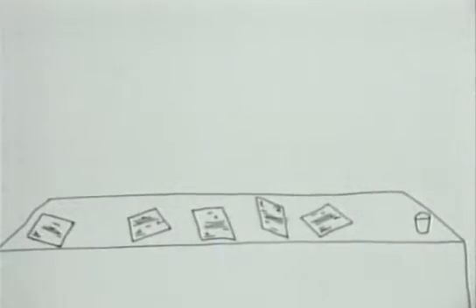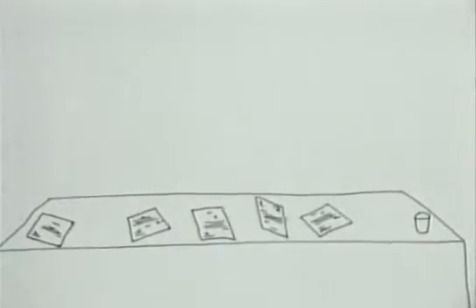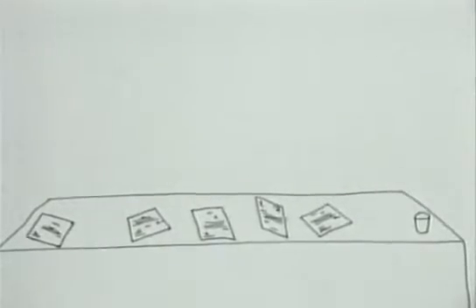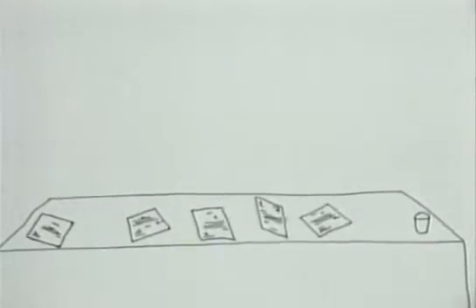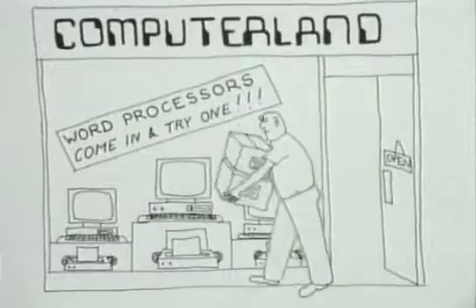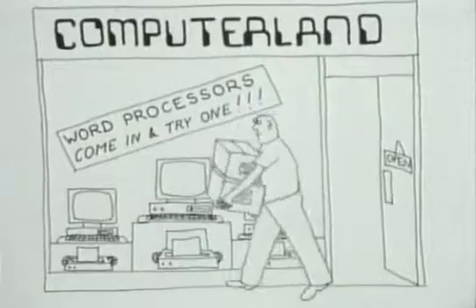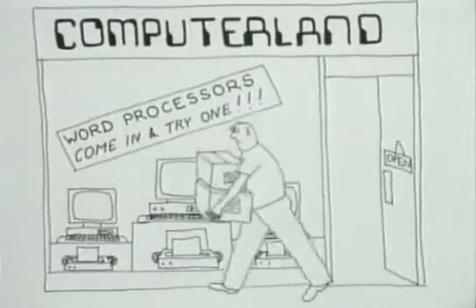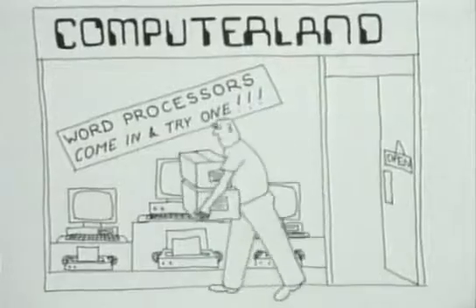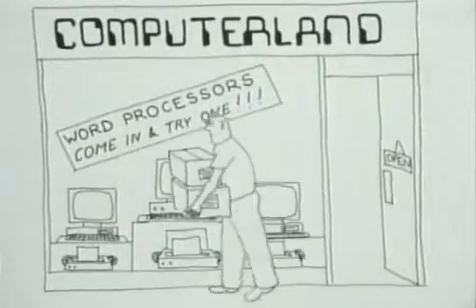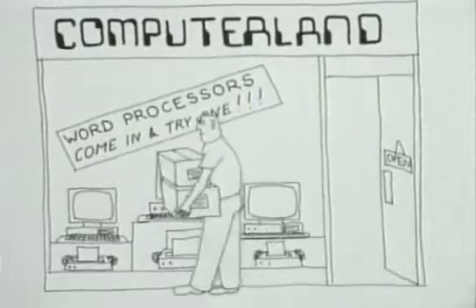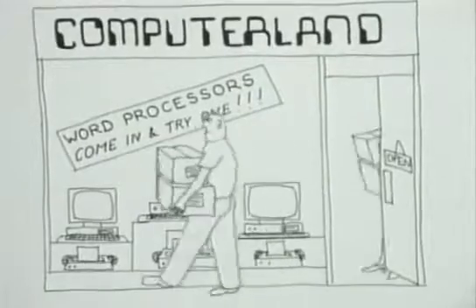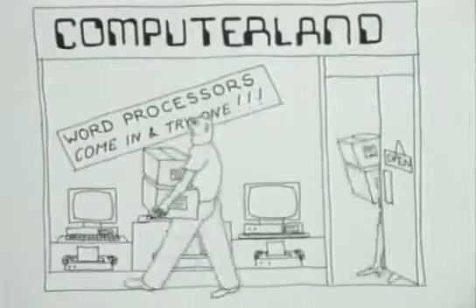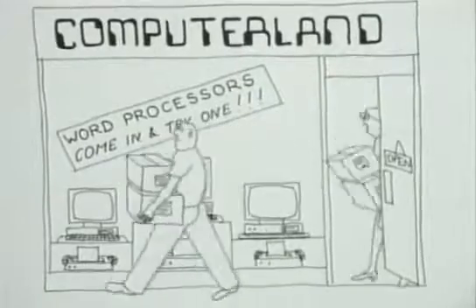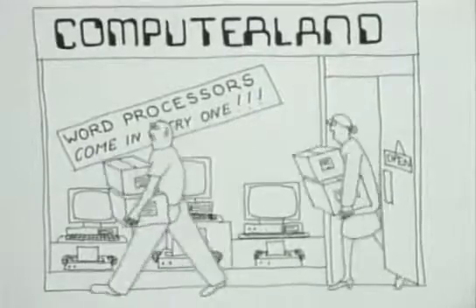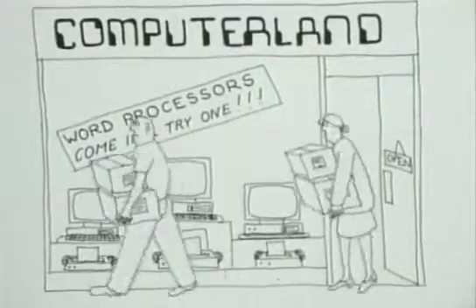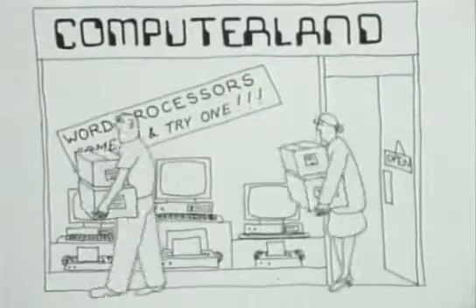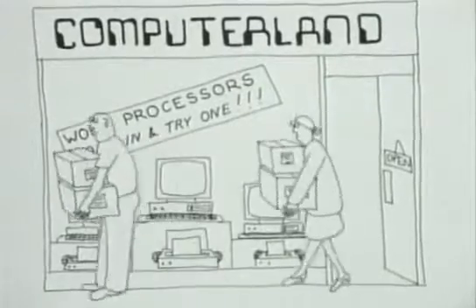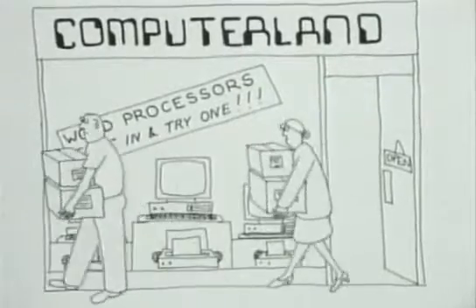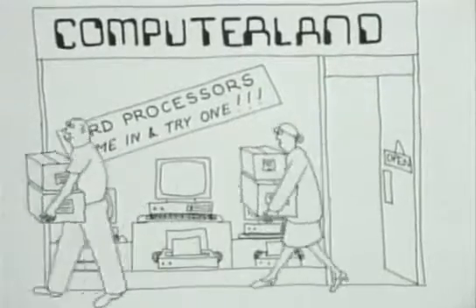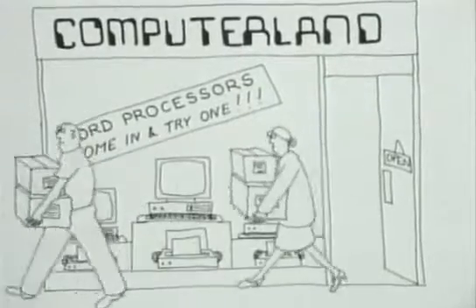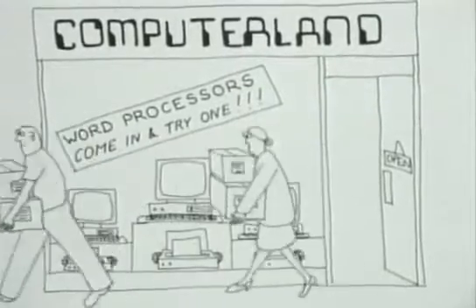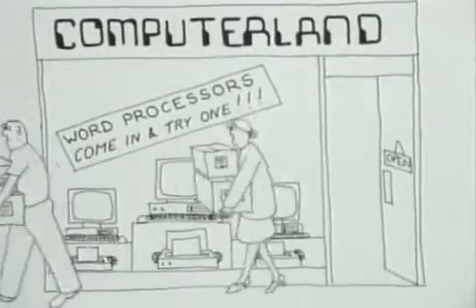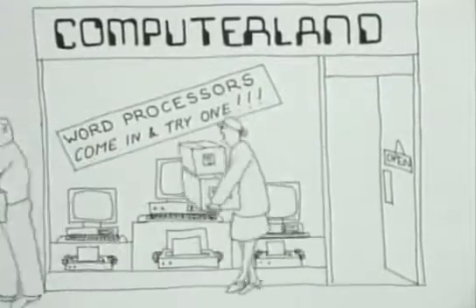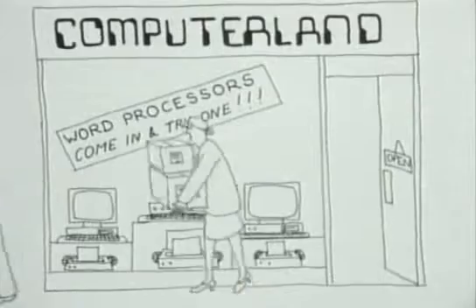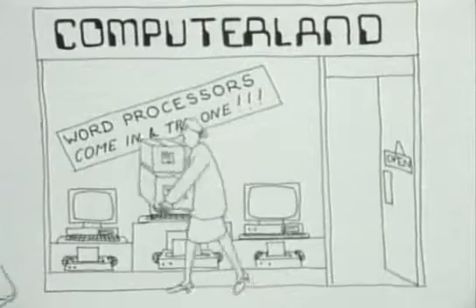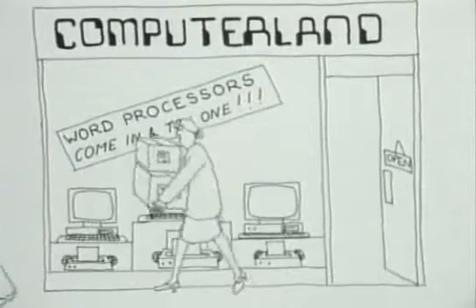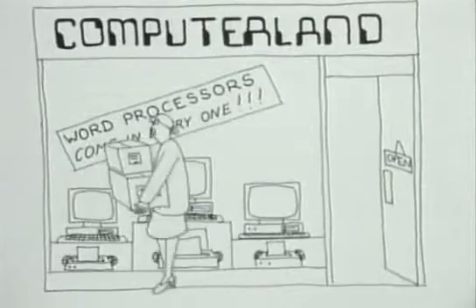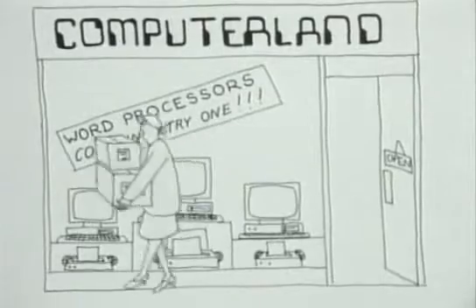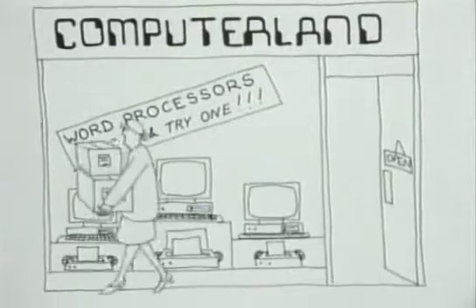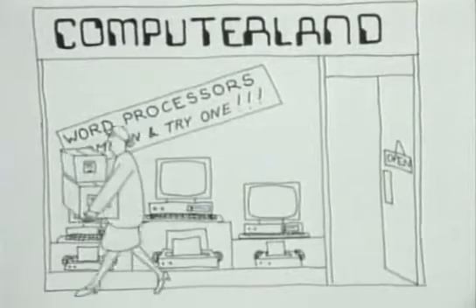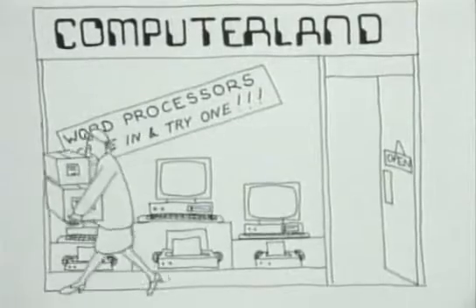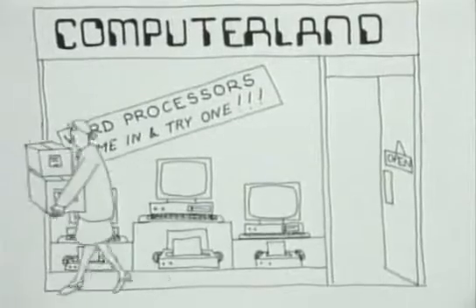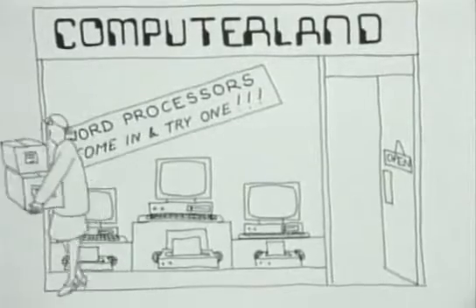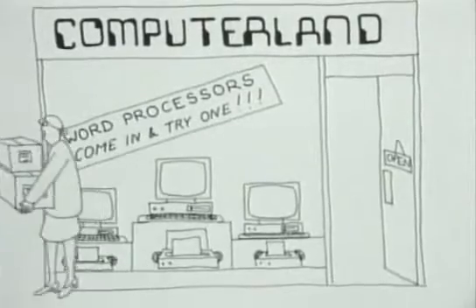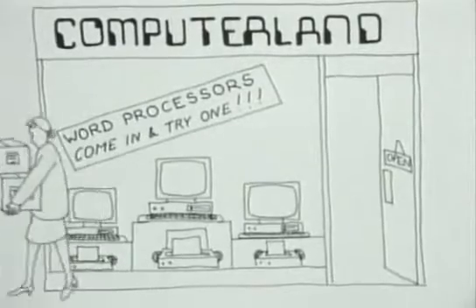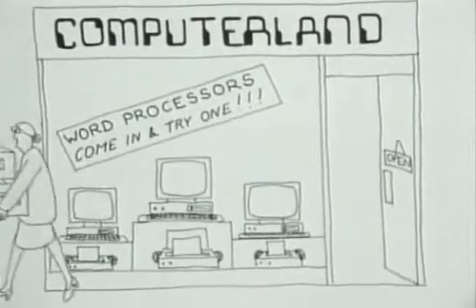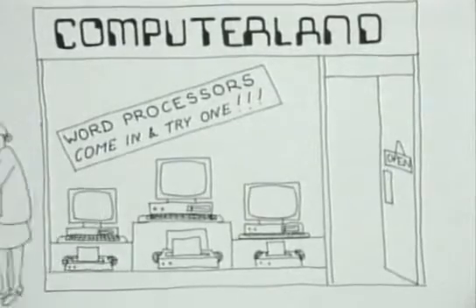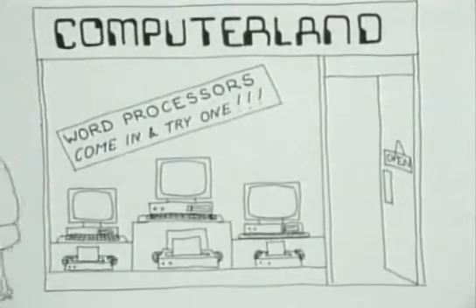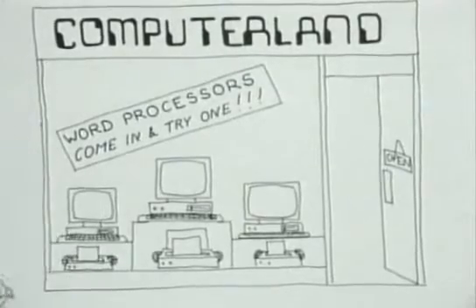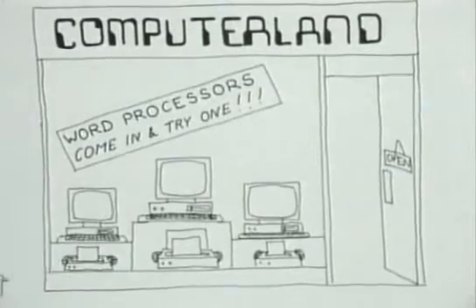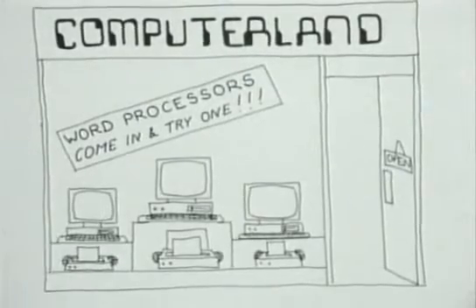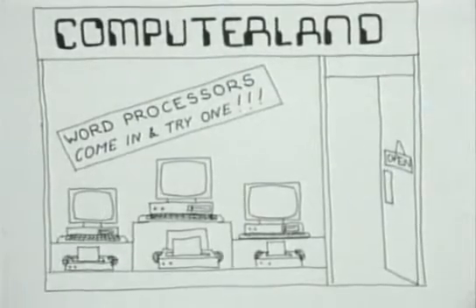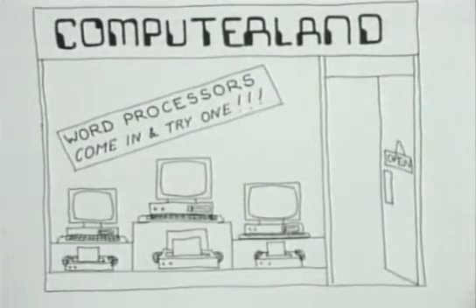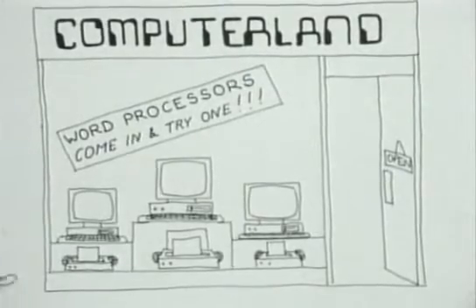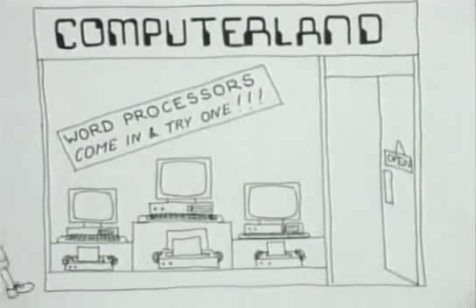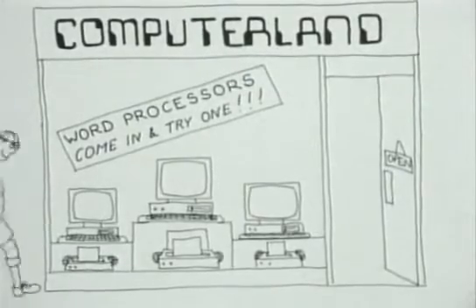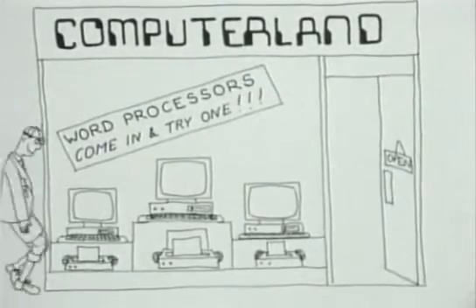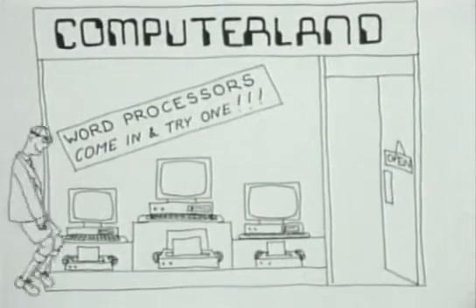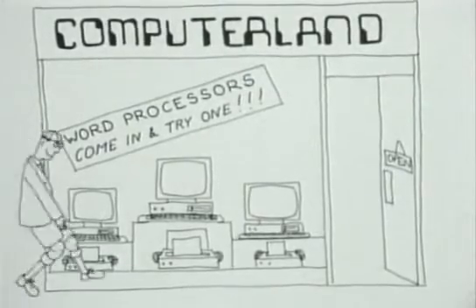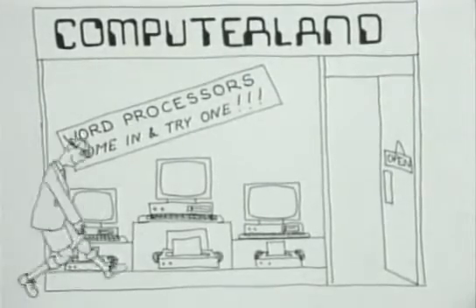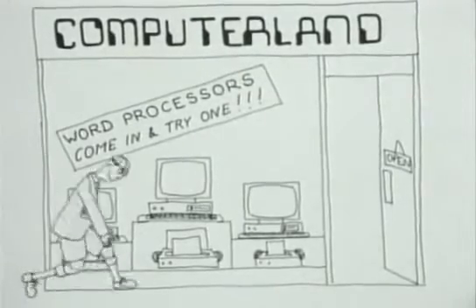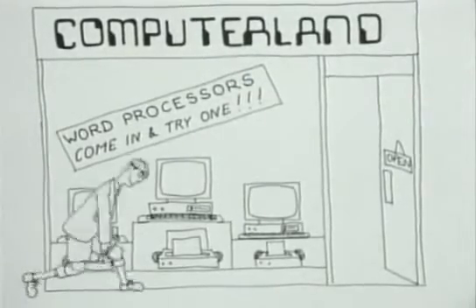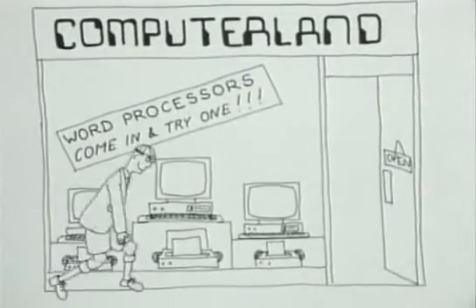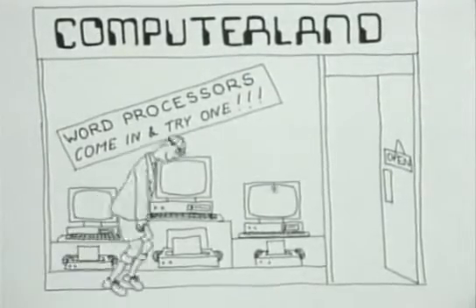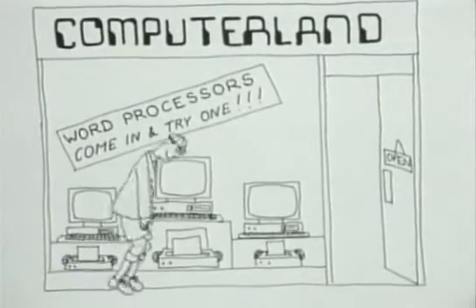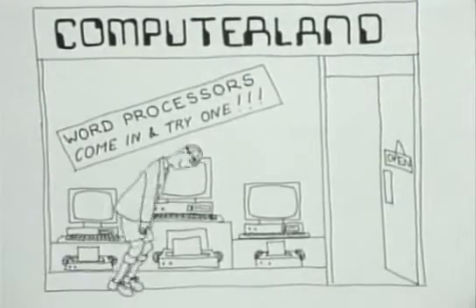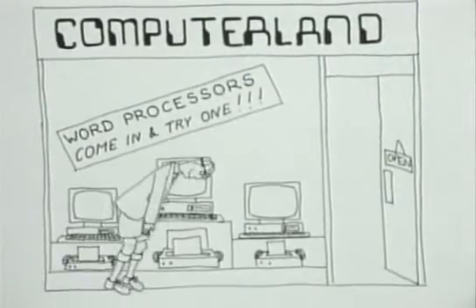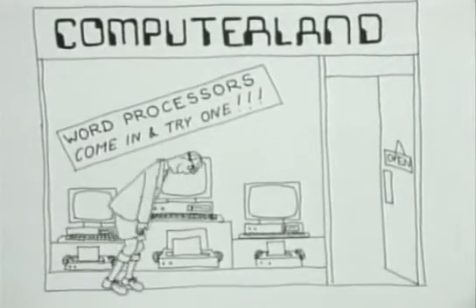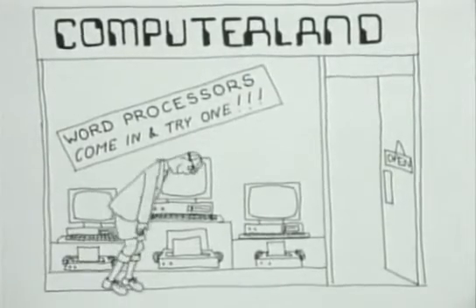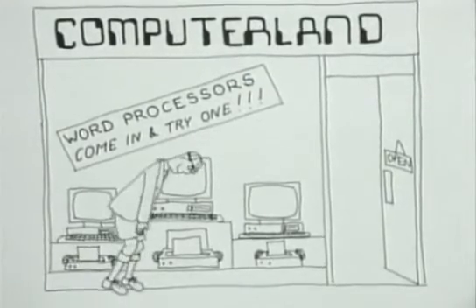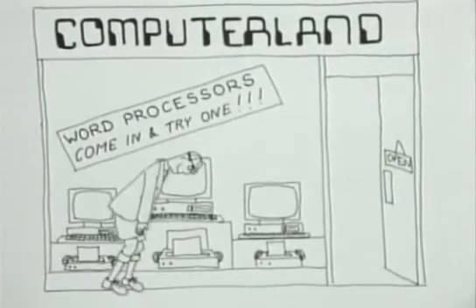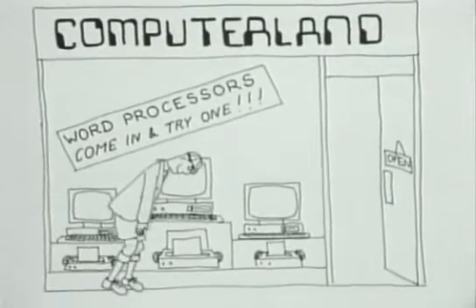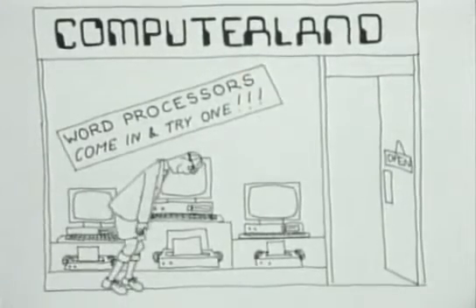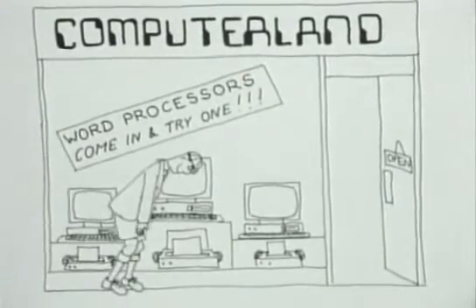The daisy wheel was a marketing breakthrough. For the first time, anybody could write a professional-looking letter.